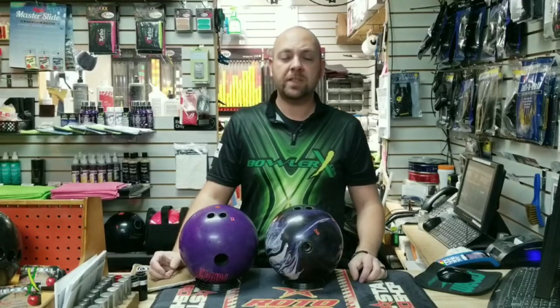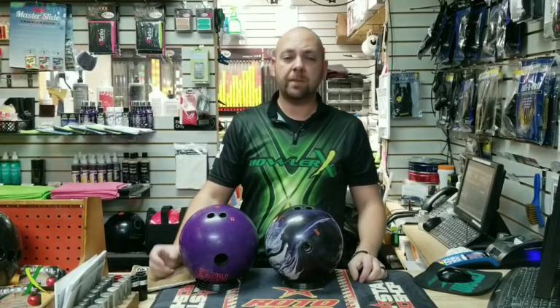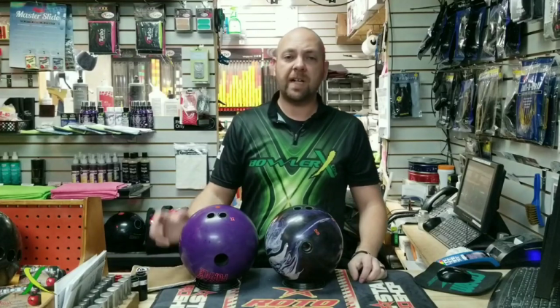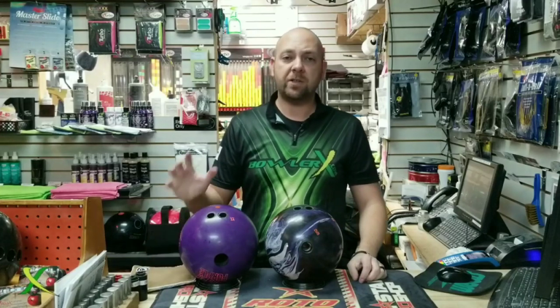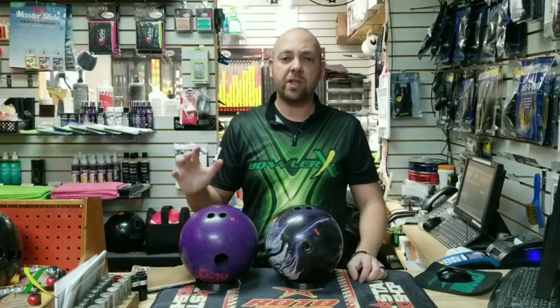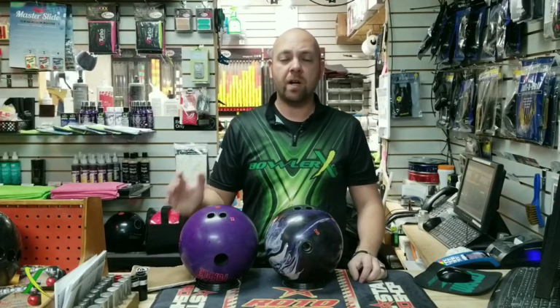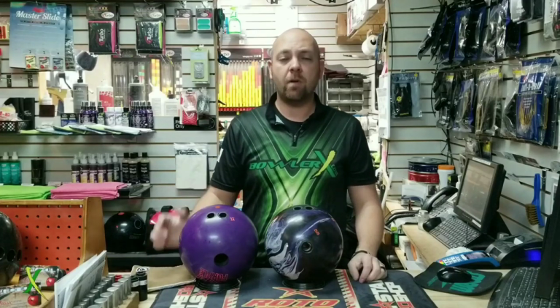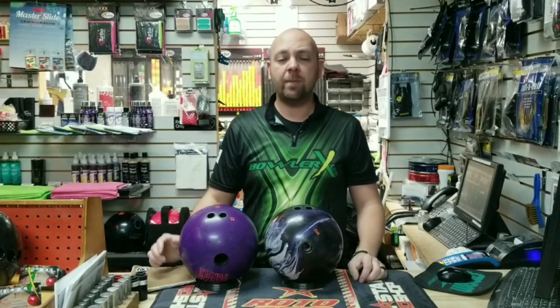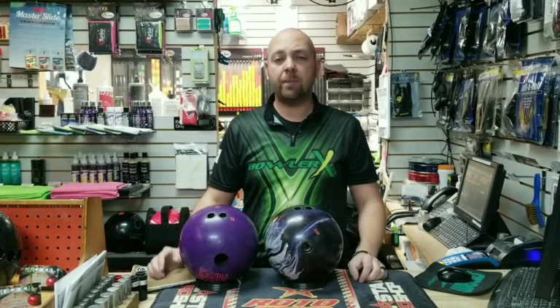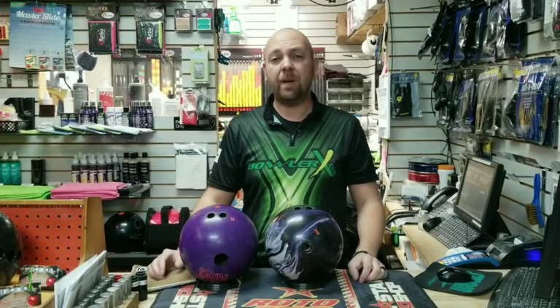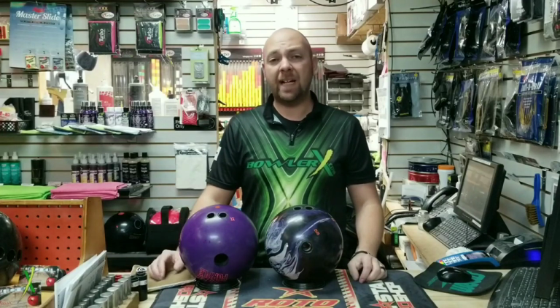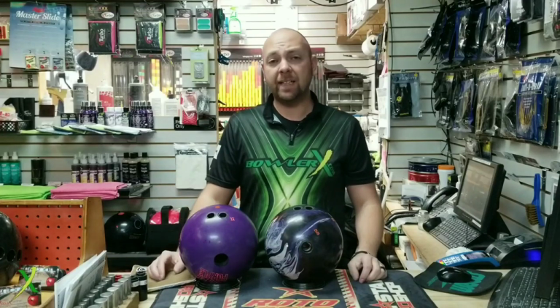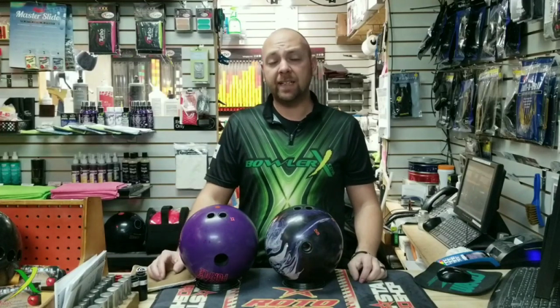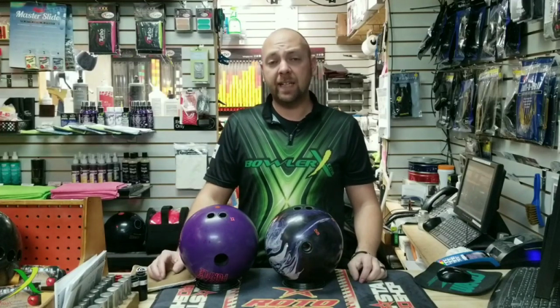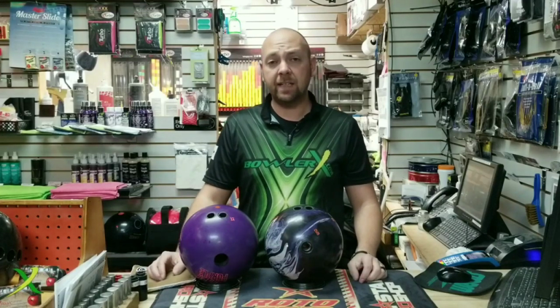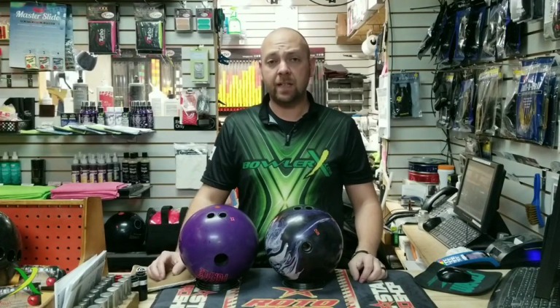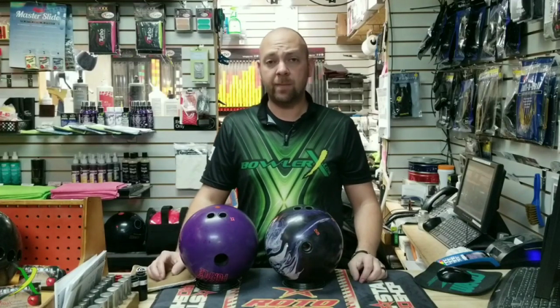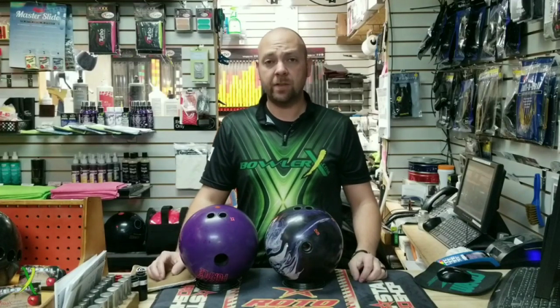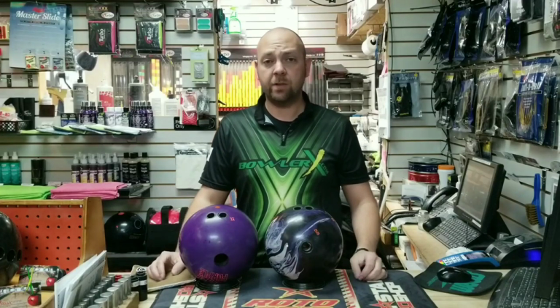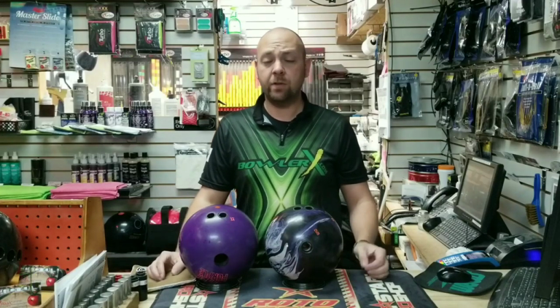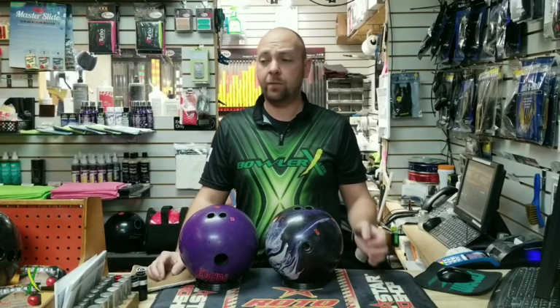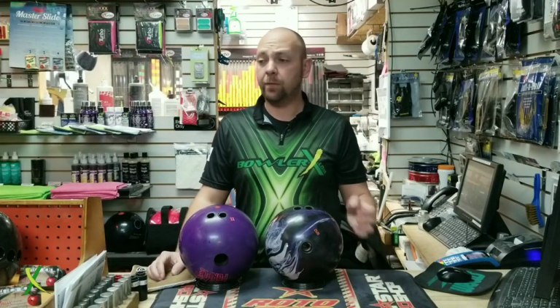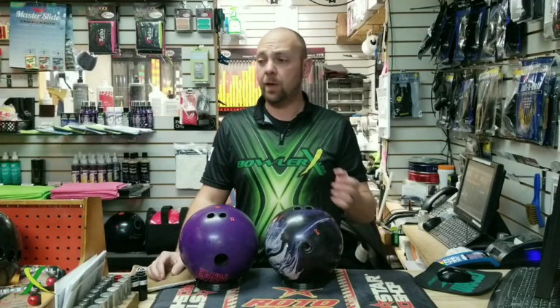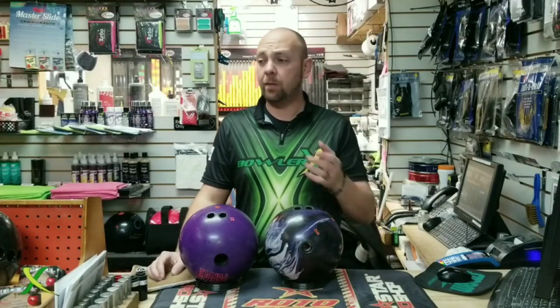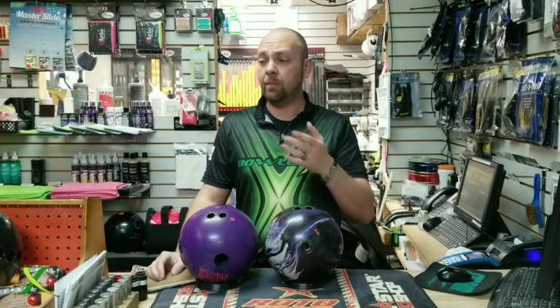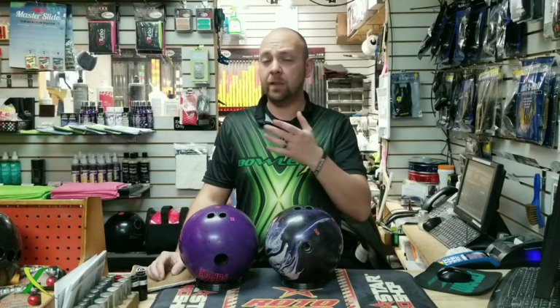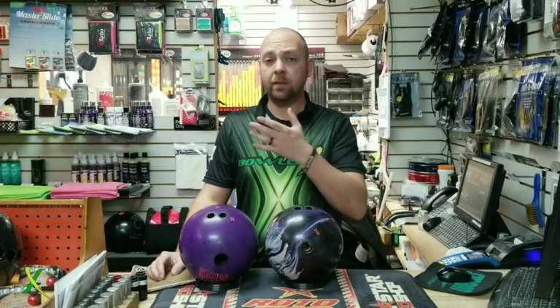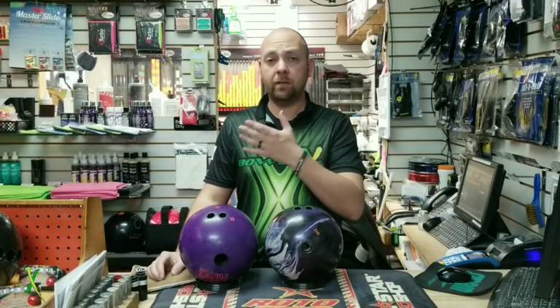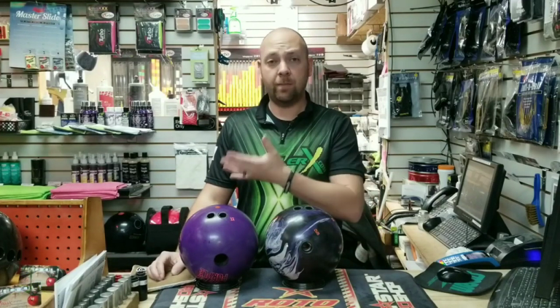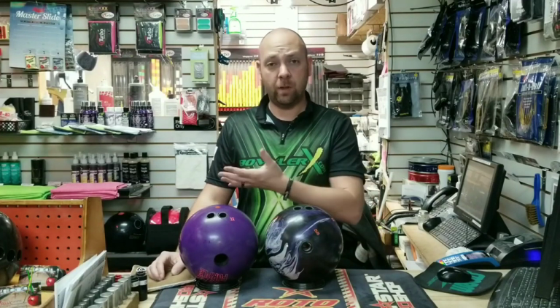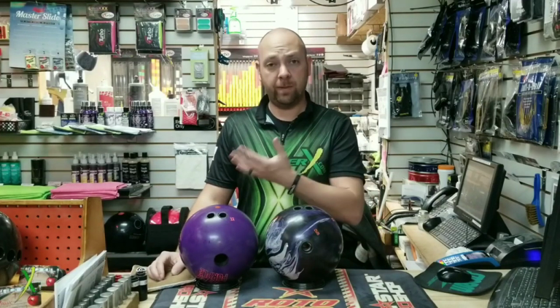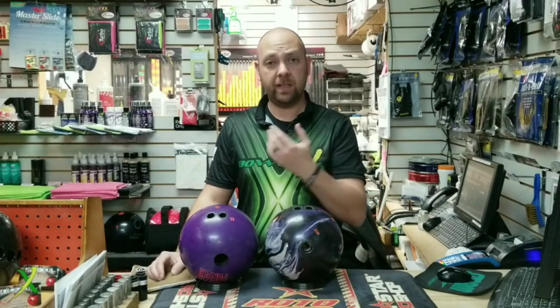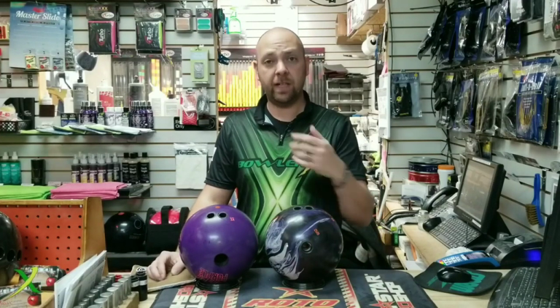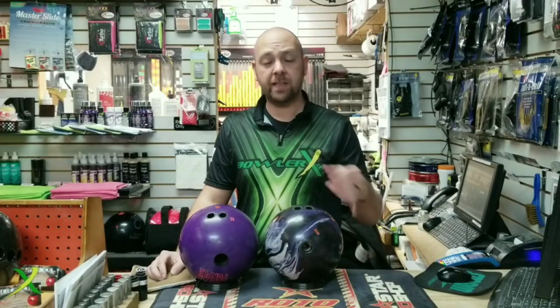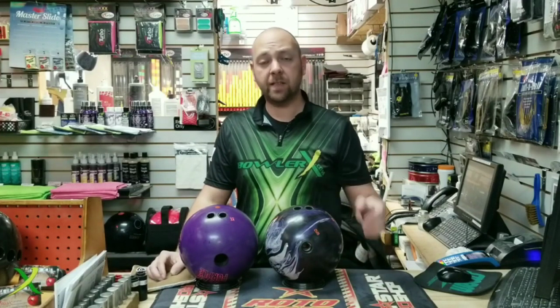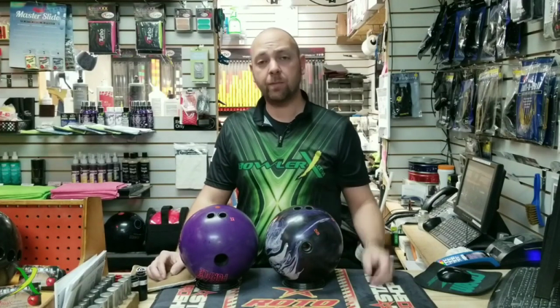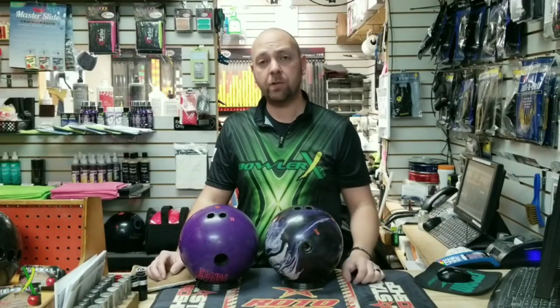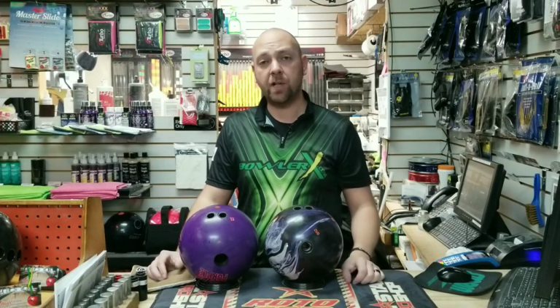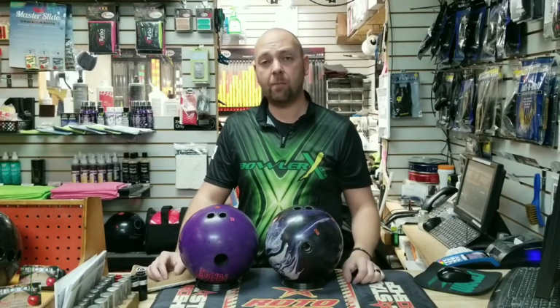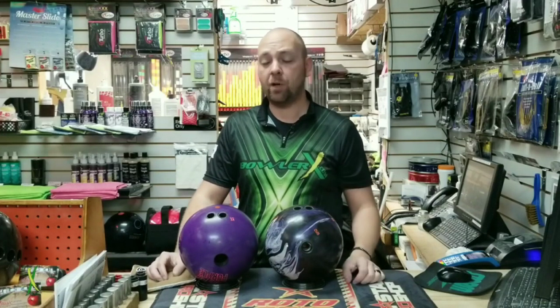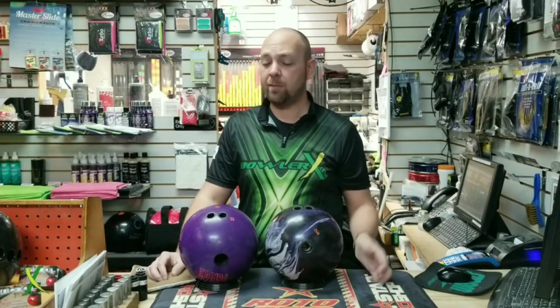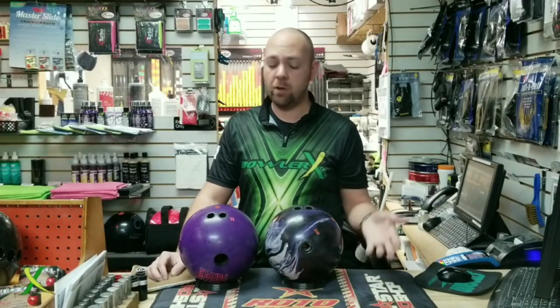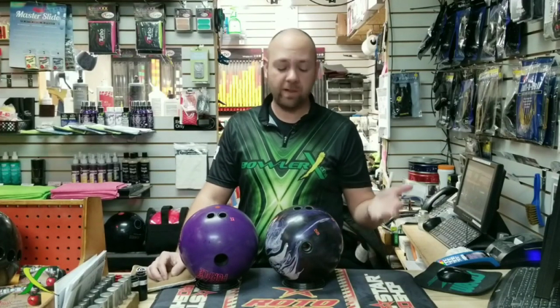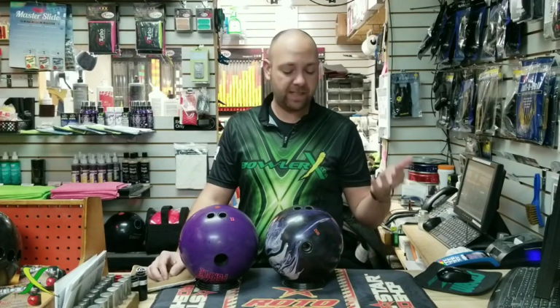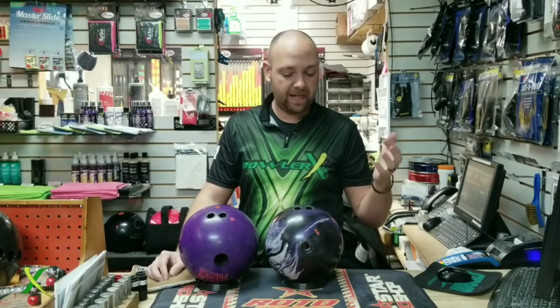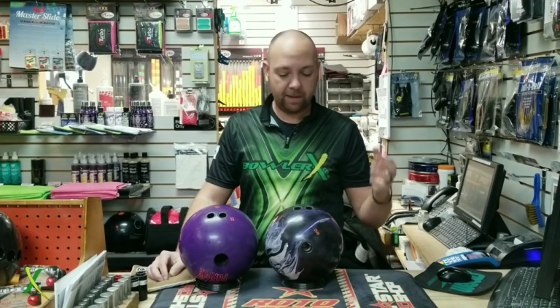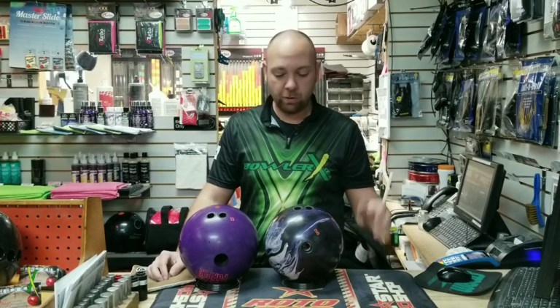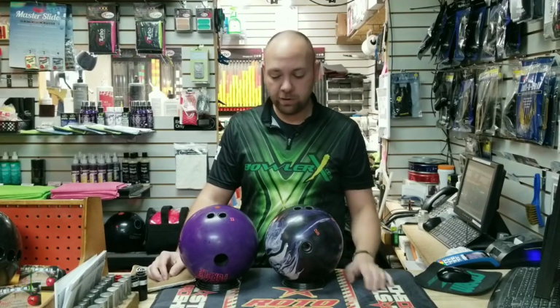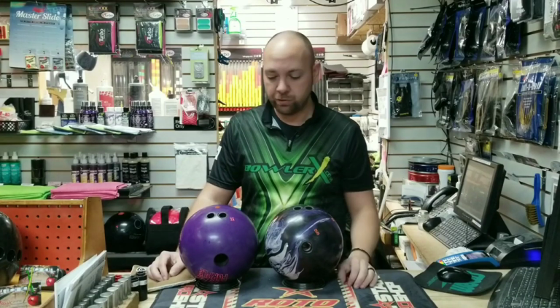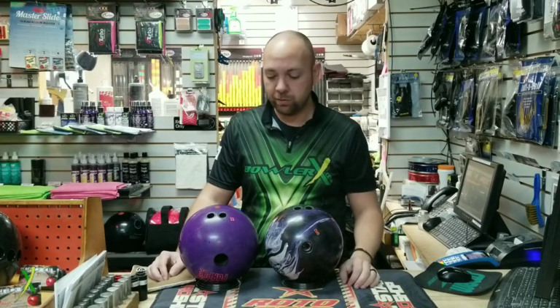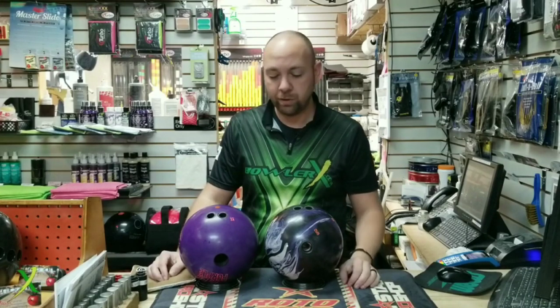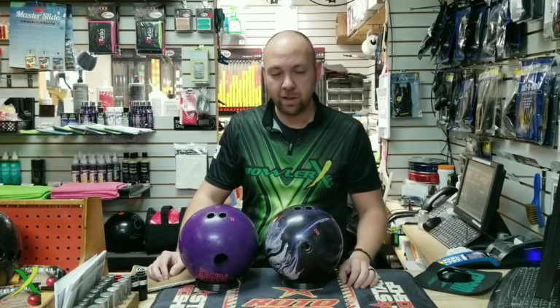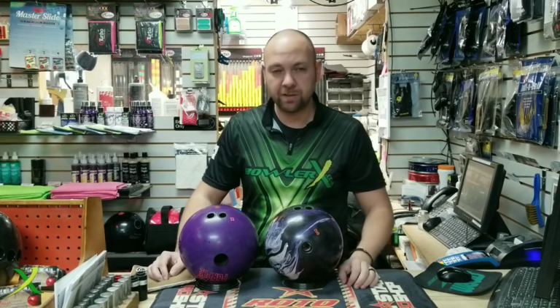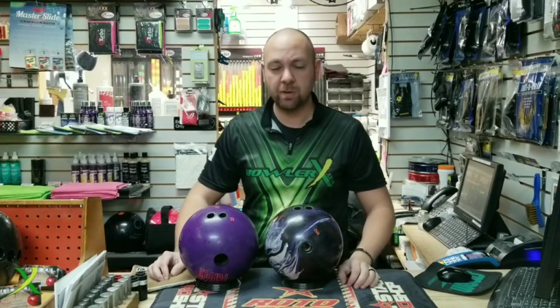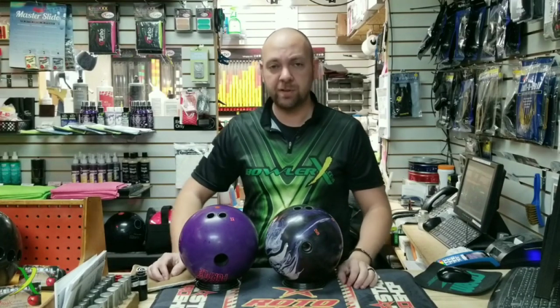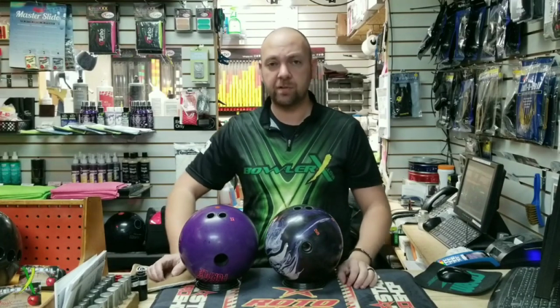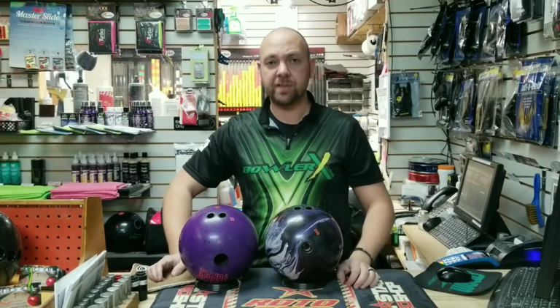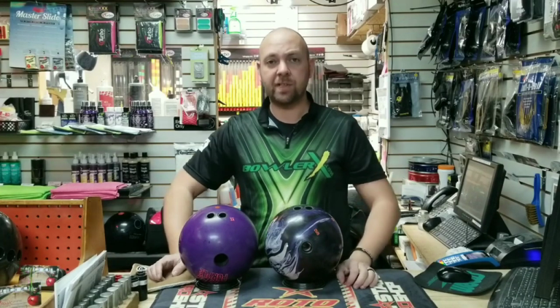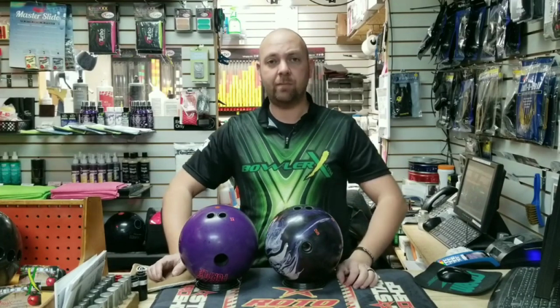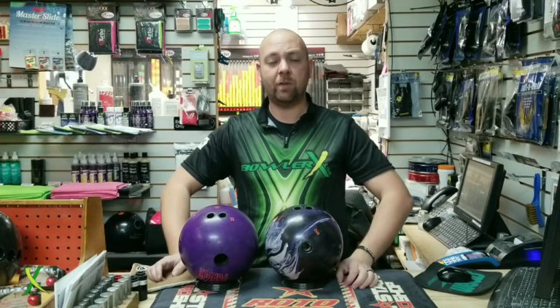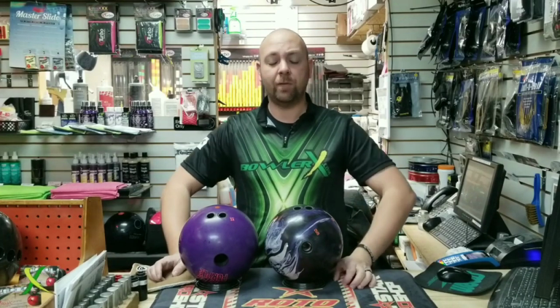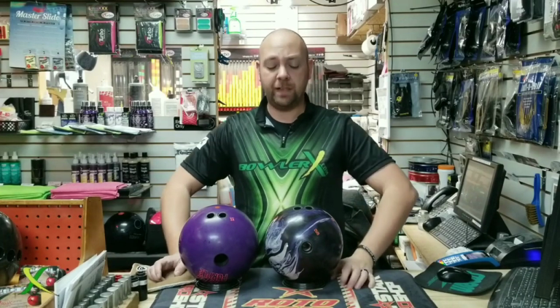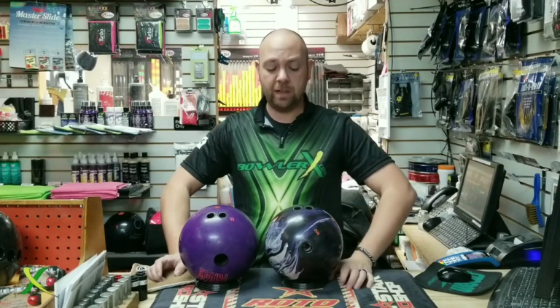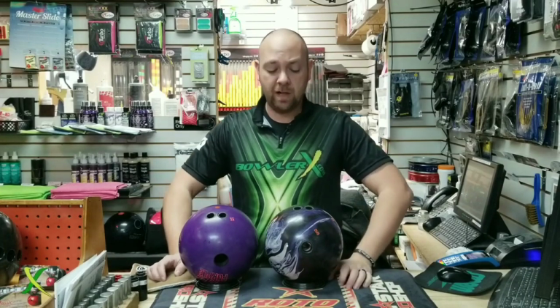What's up guys, JR Raymond back again, coming to you from MRB Classic Pro Shop, where I'm always at. I'm always drilling balls, always doing something over here.